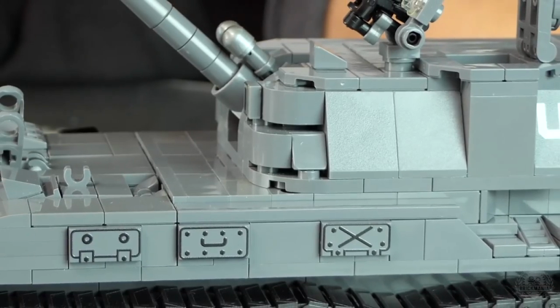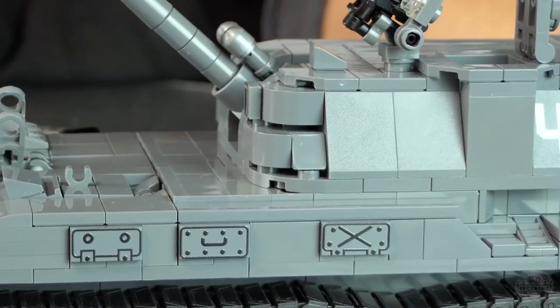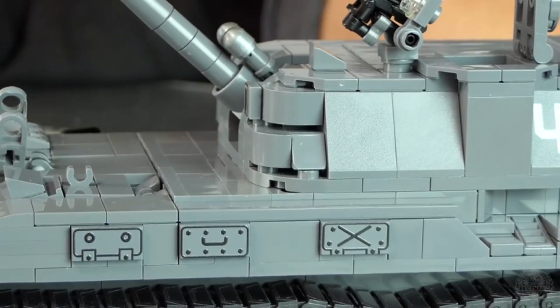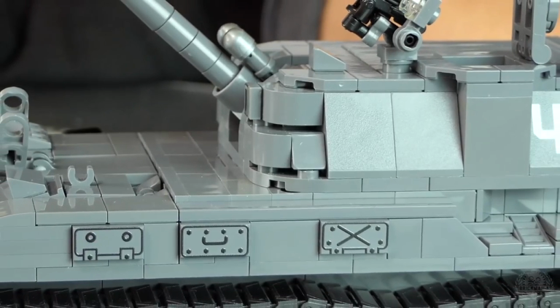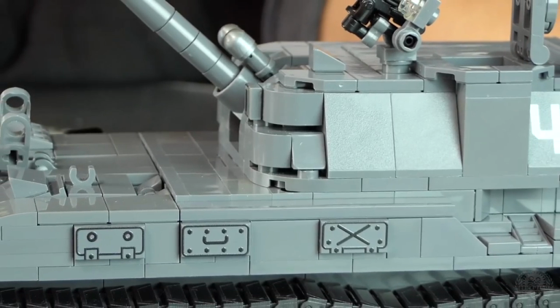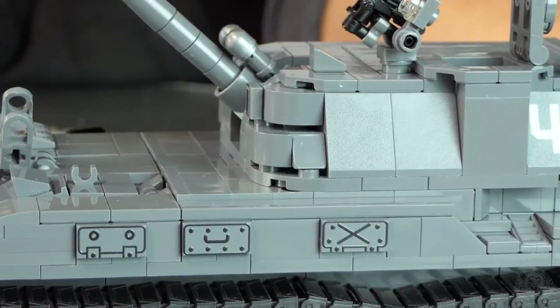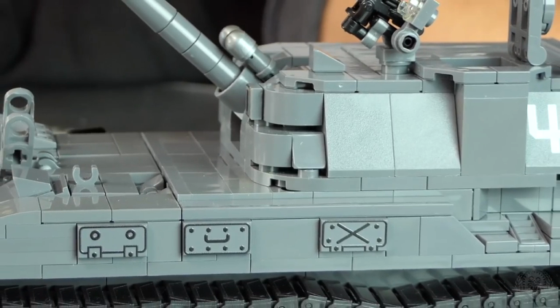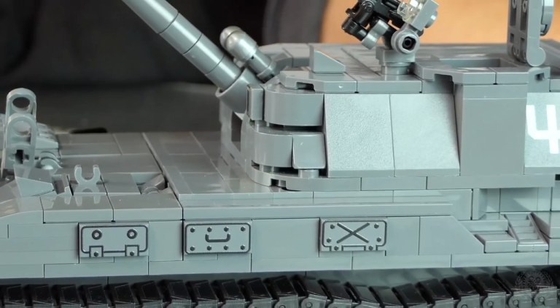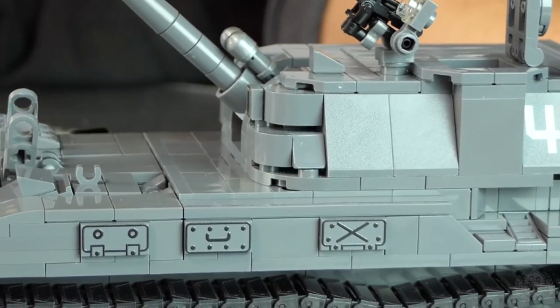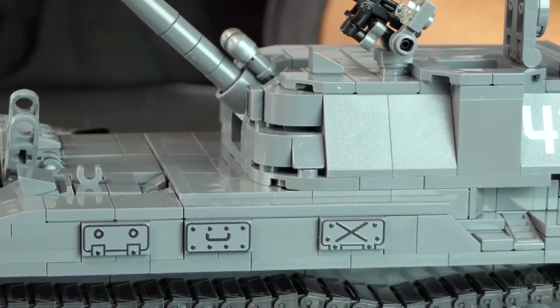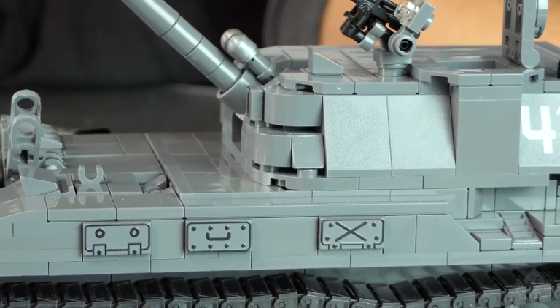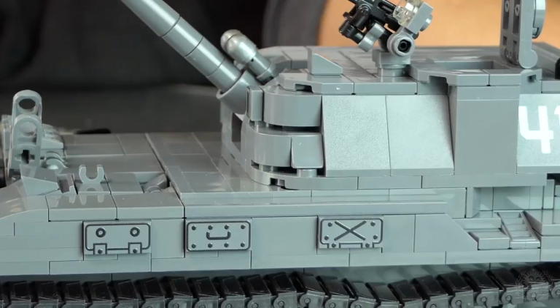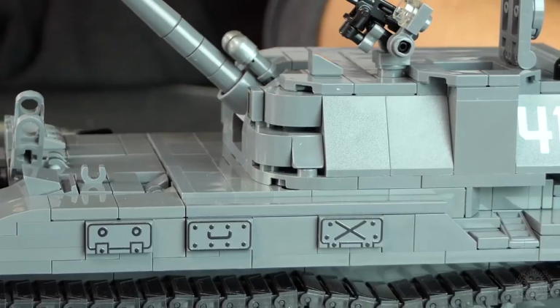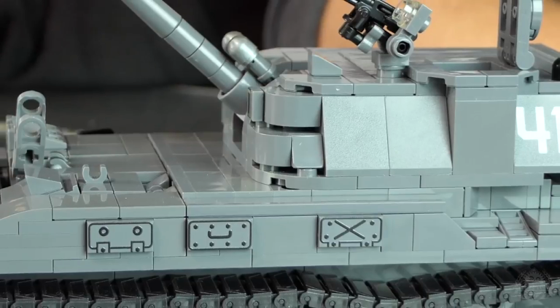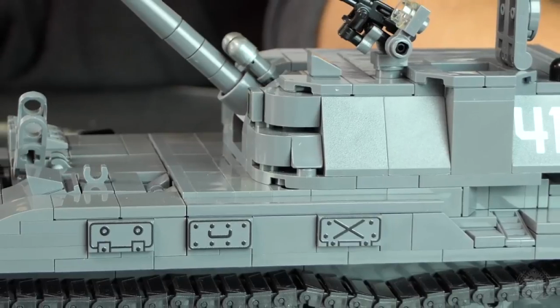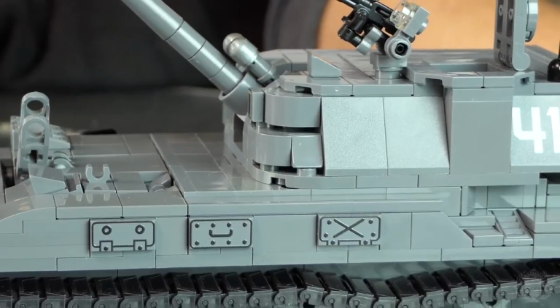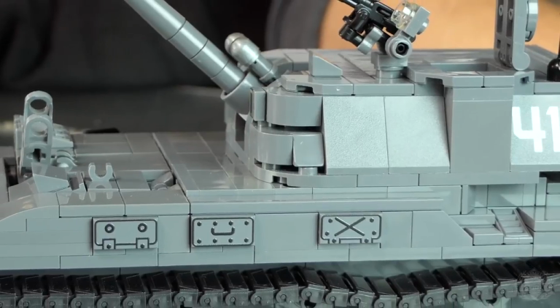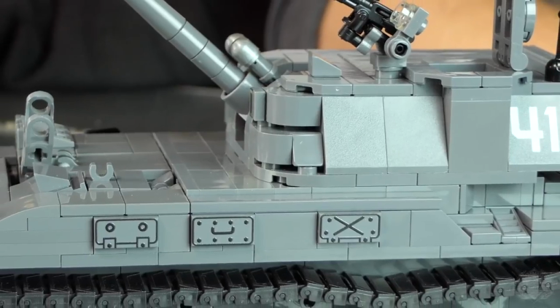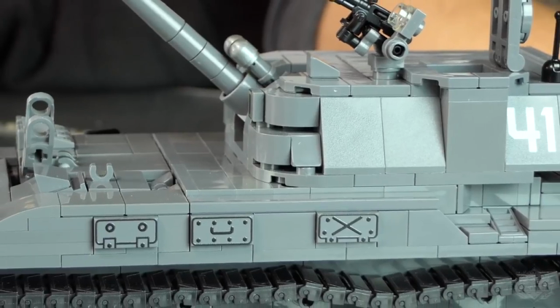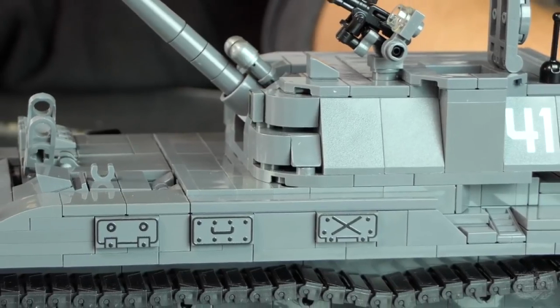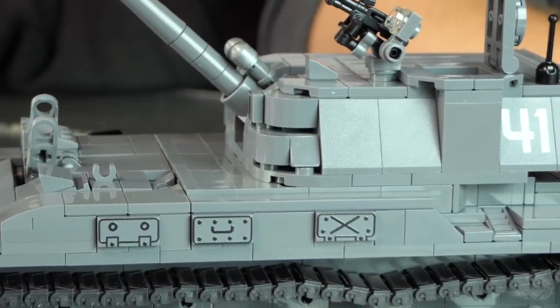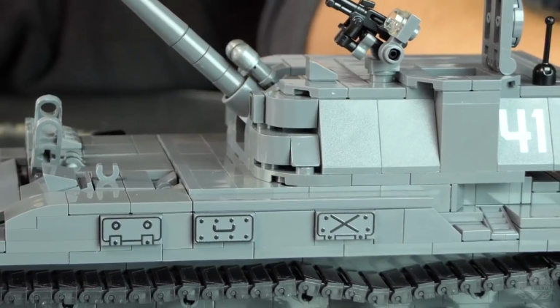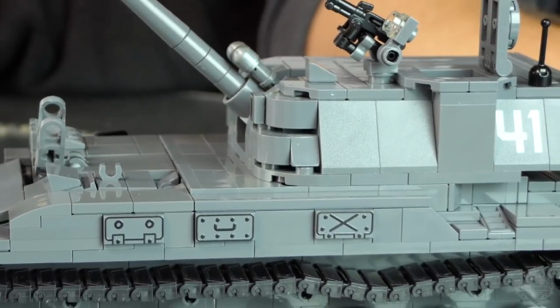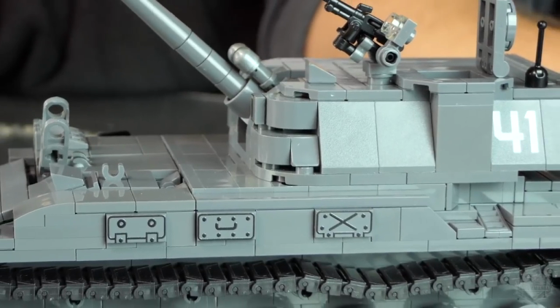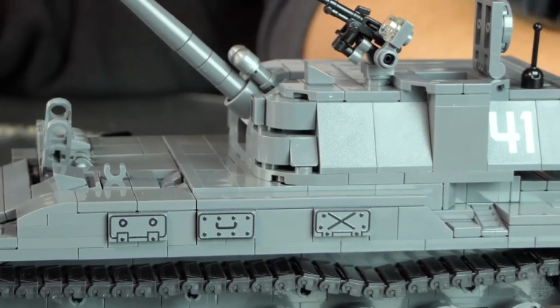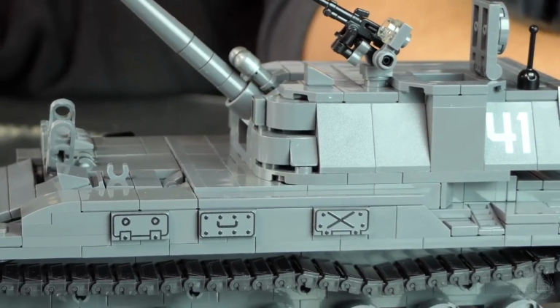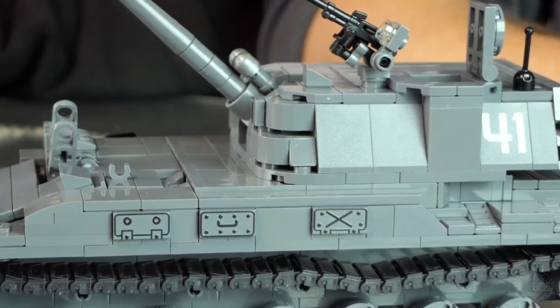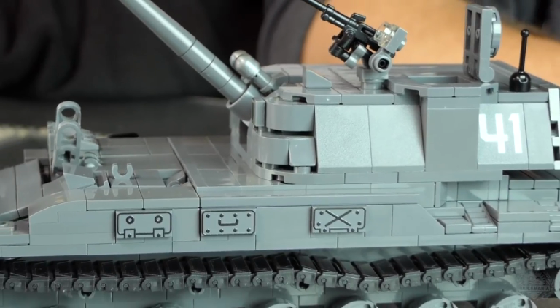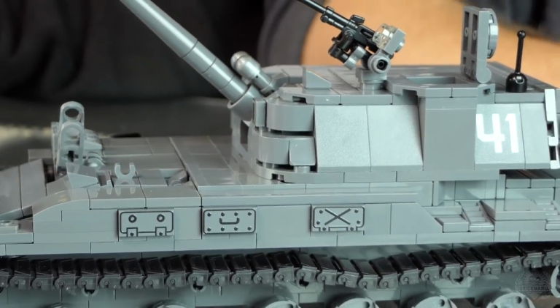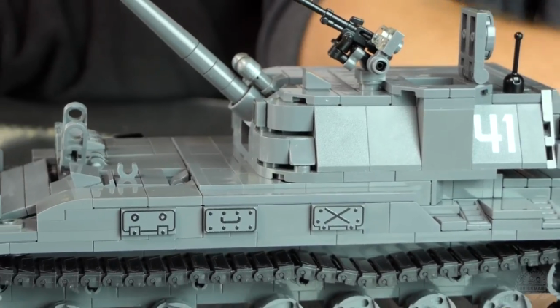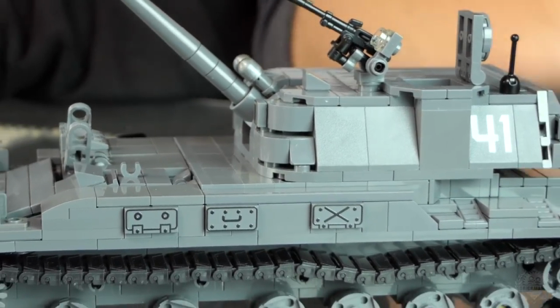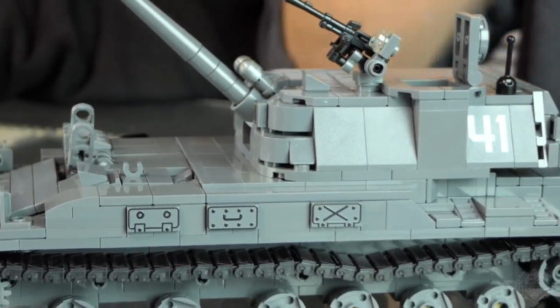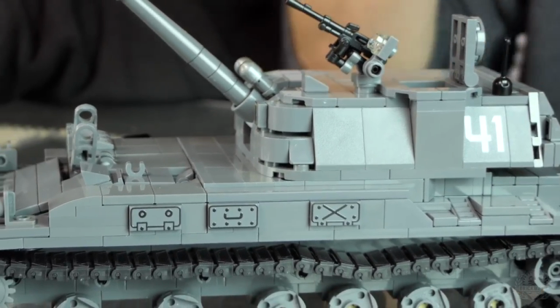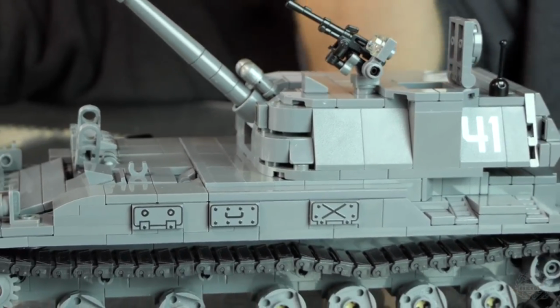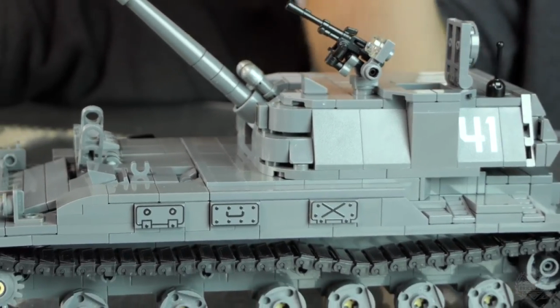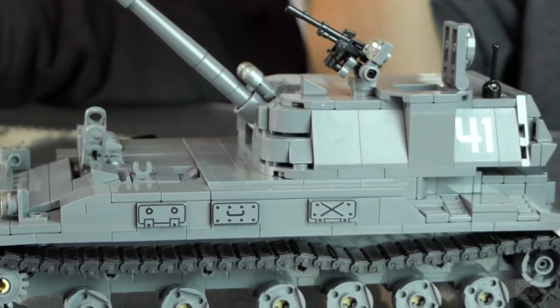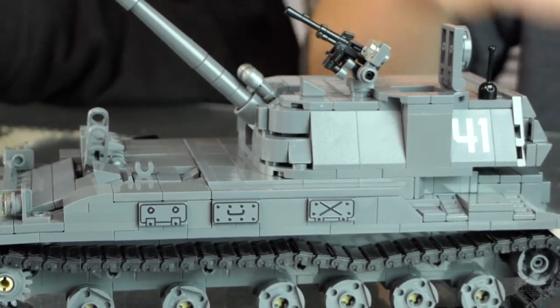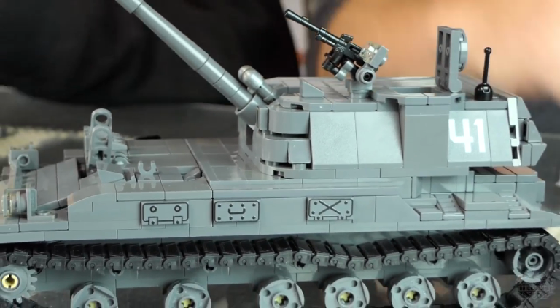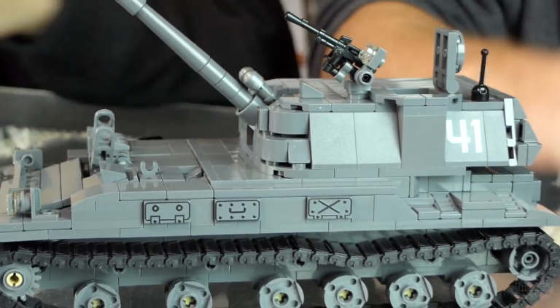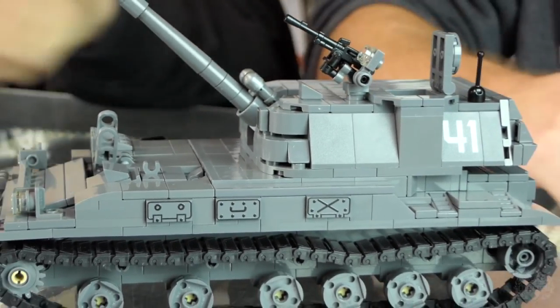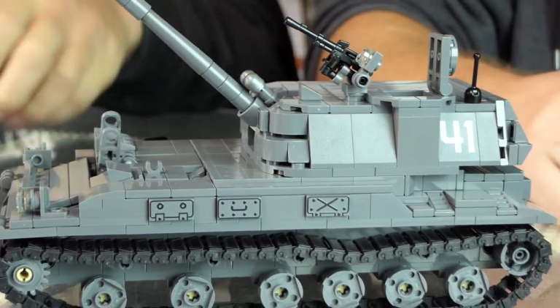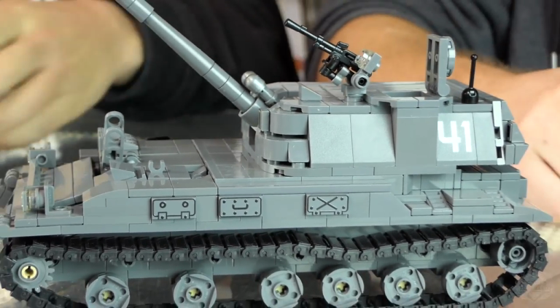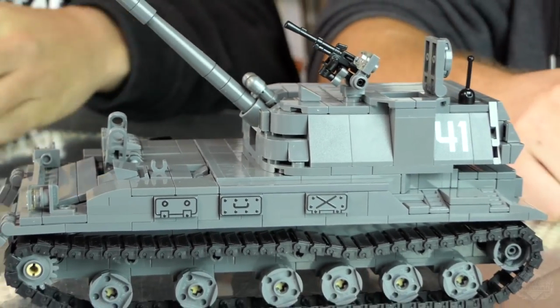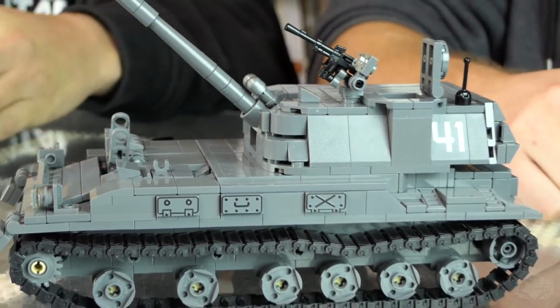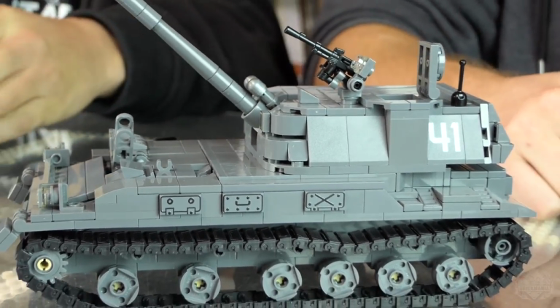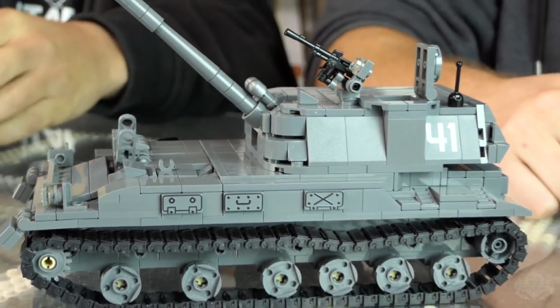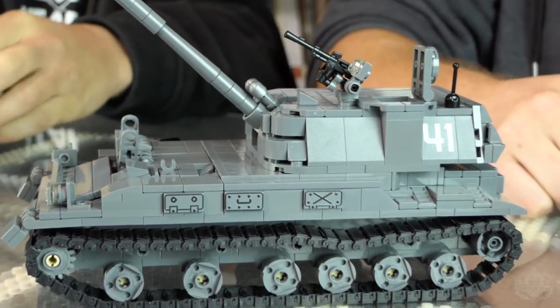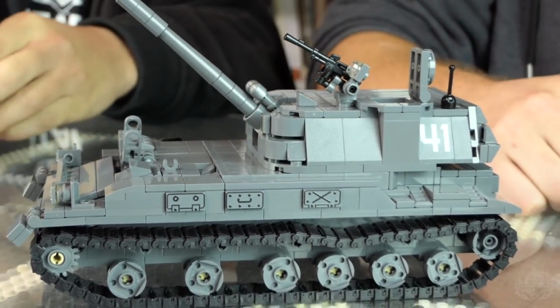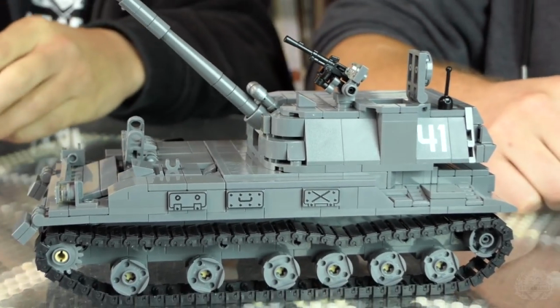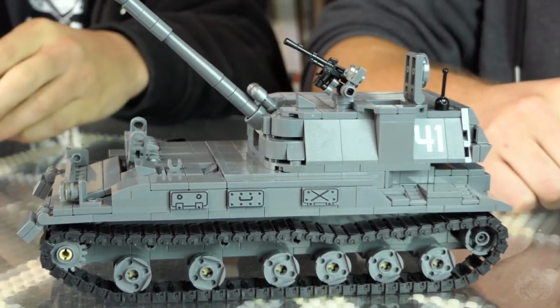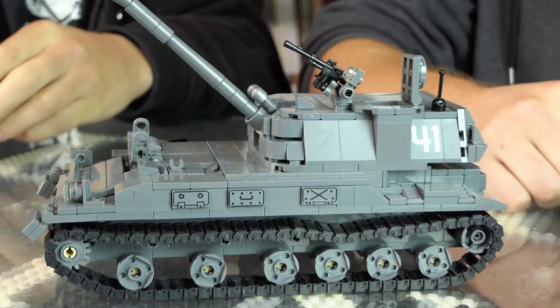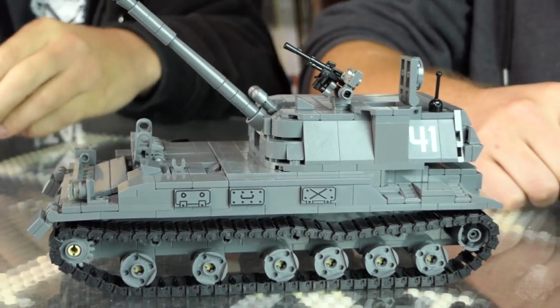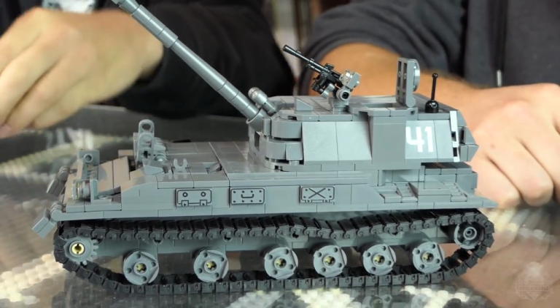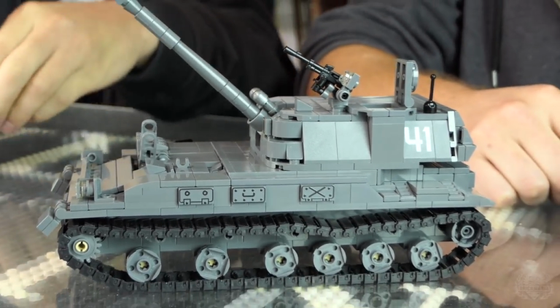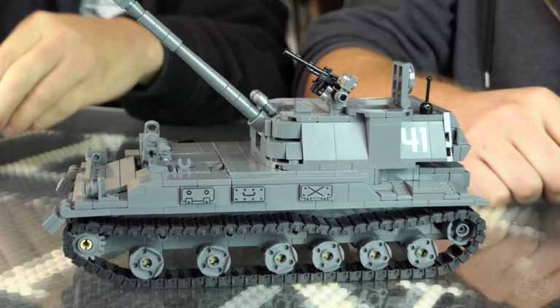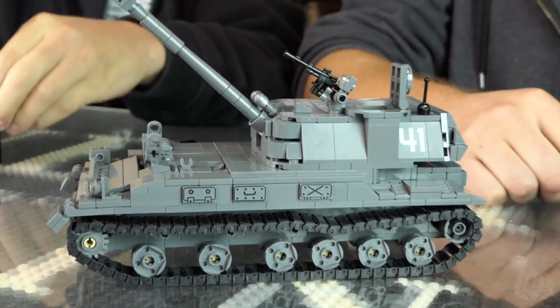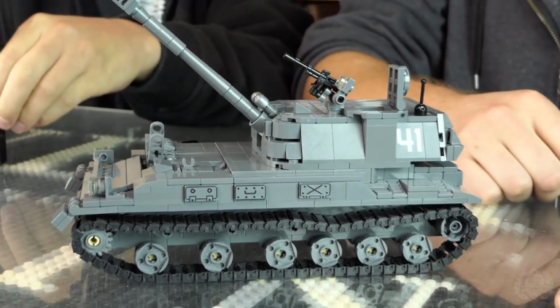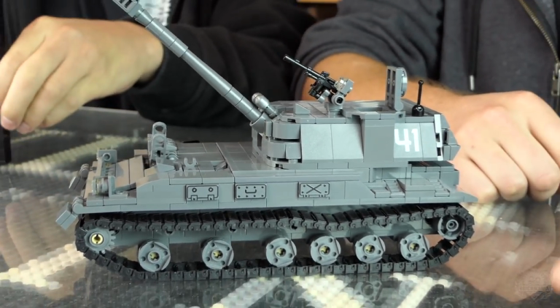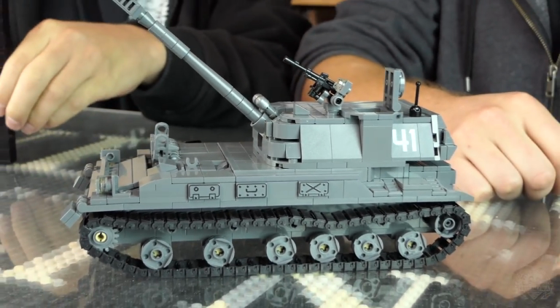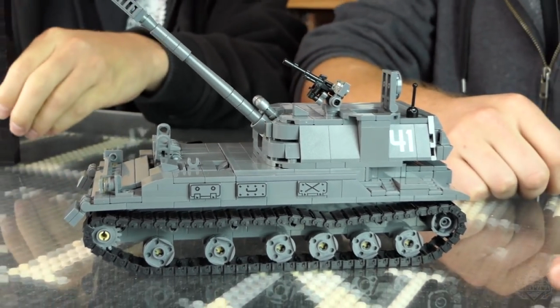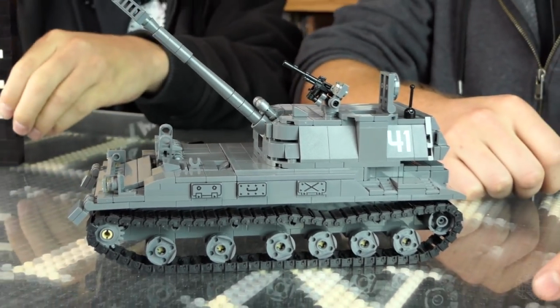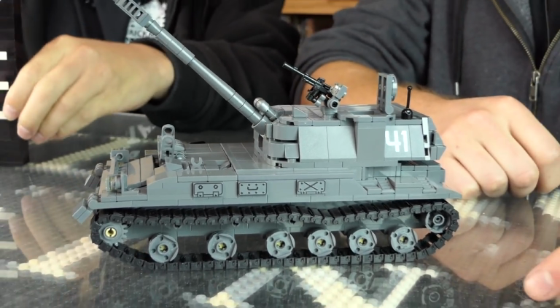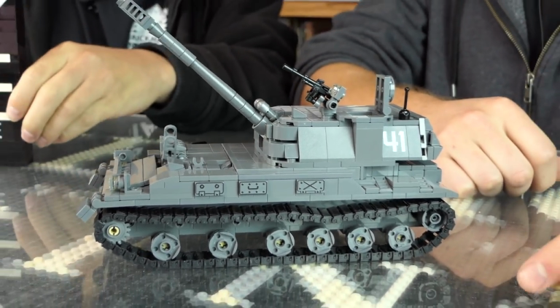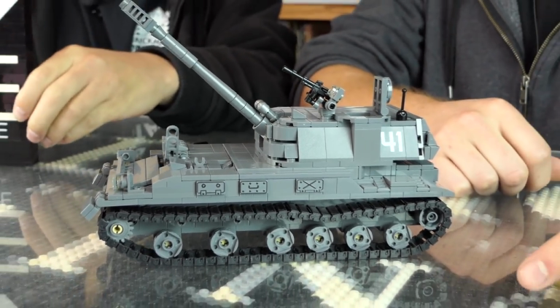Did you see that animation? It was a good animation. Okay, we're talking about the episode now. That was a great episode of animations.